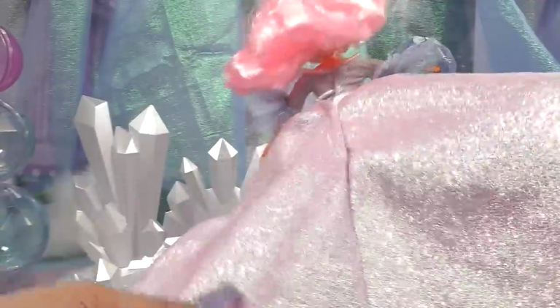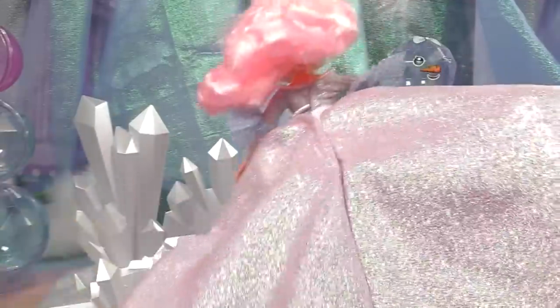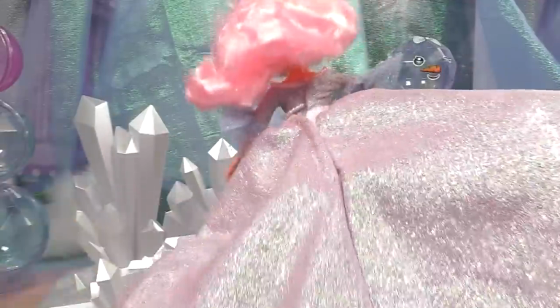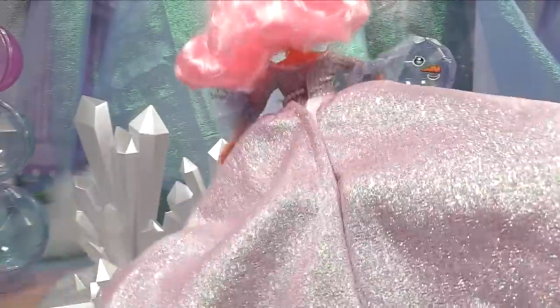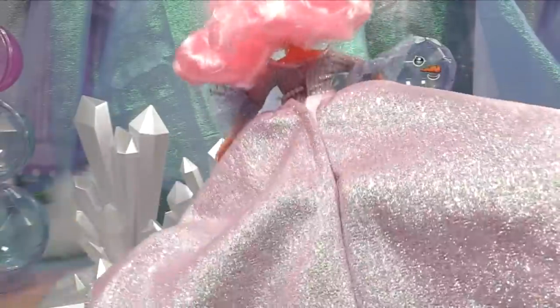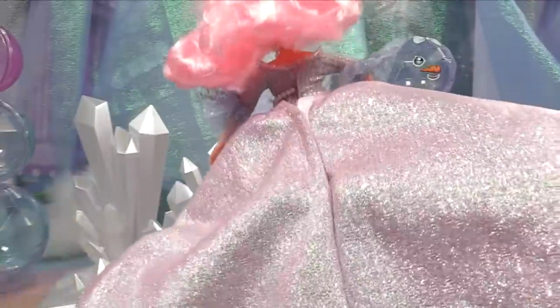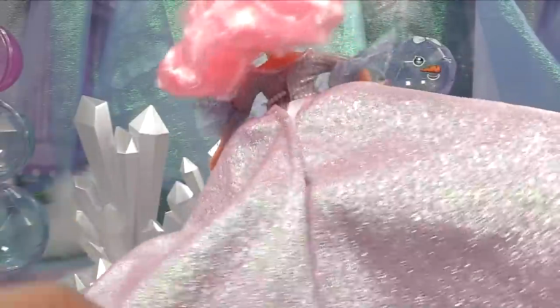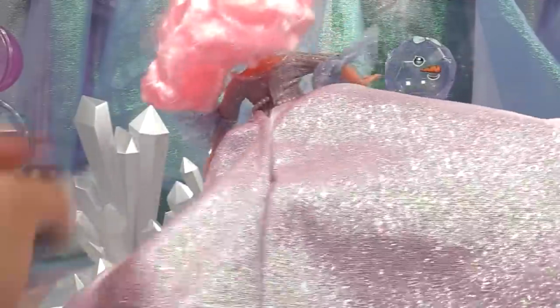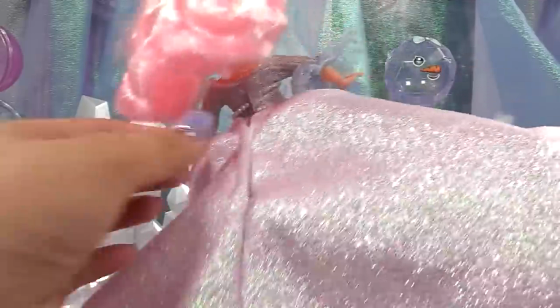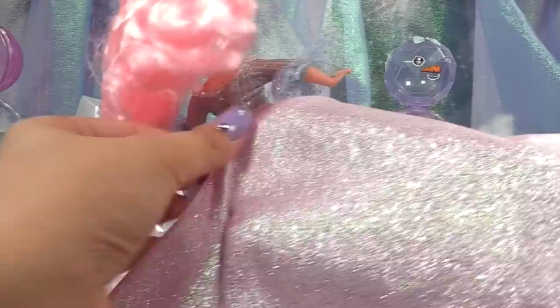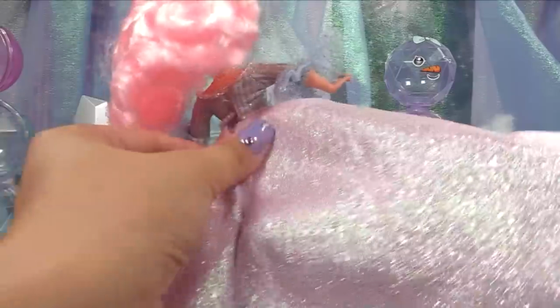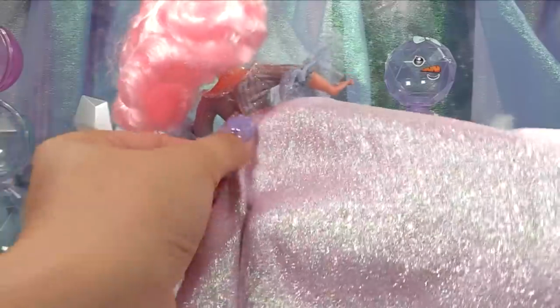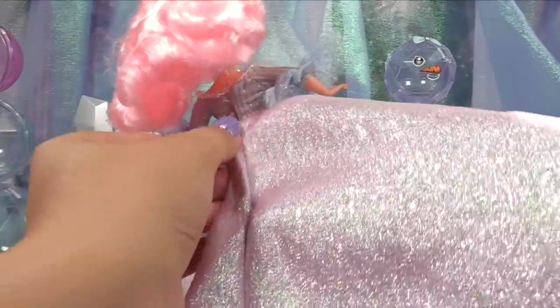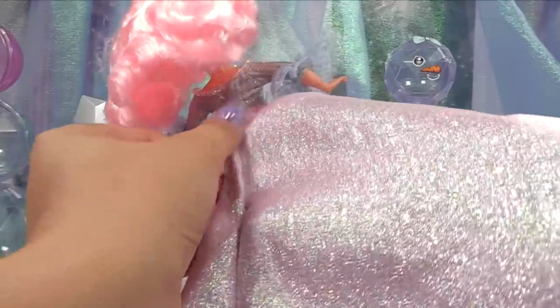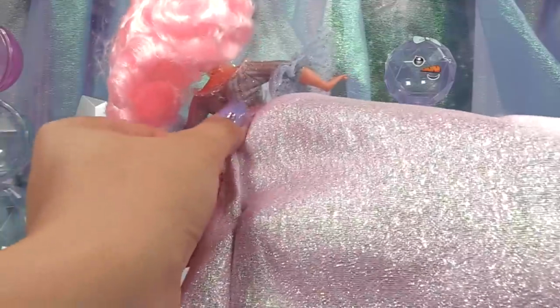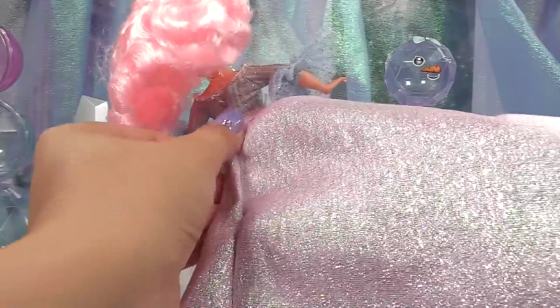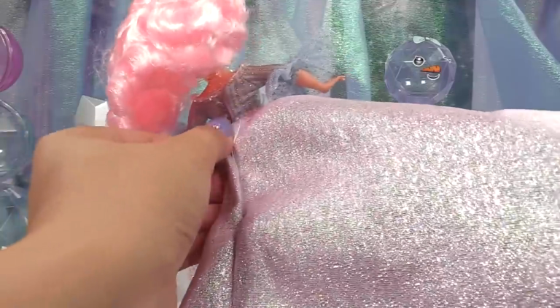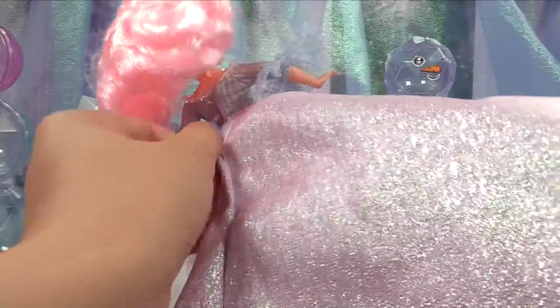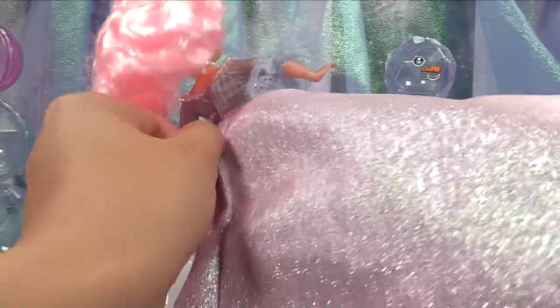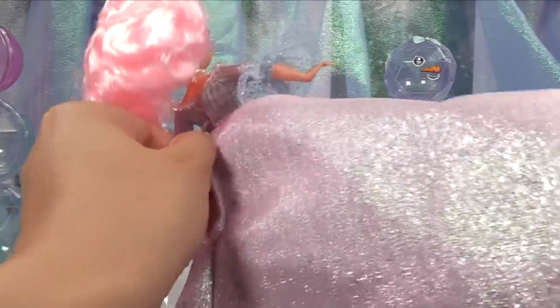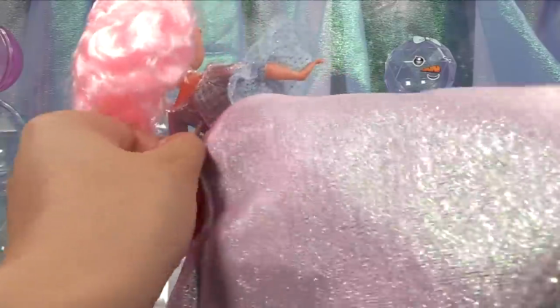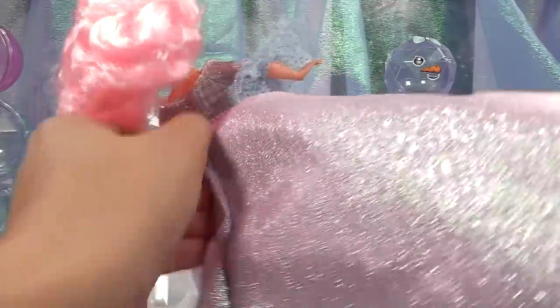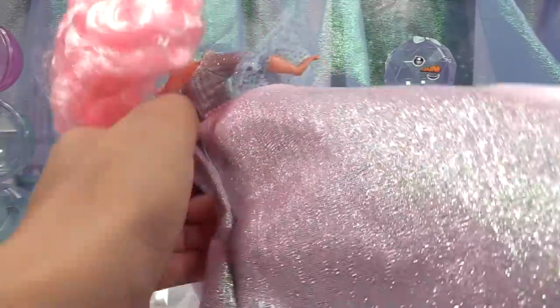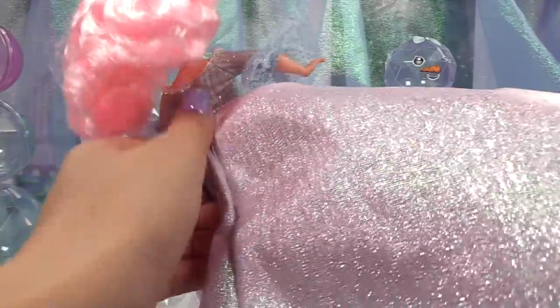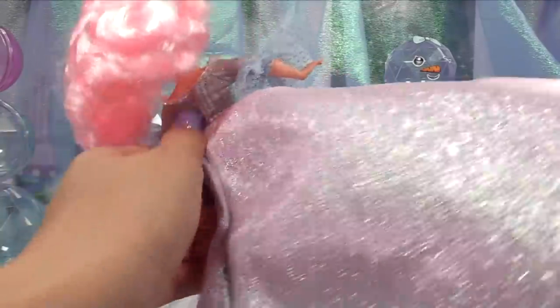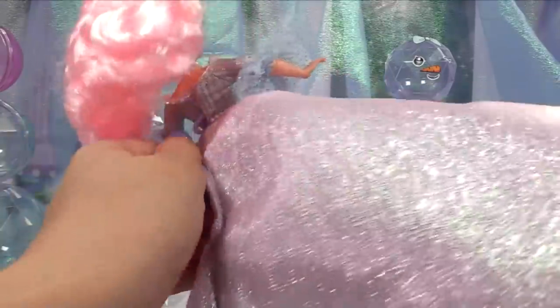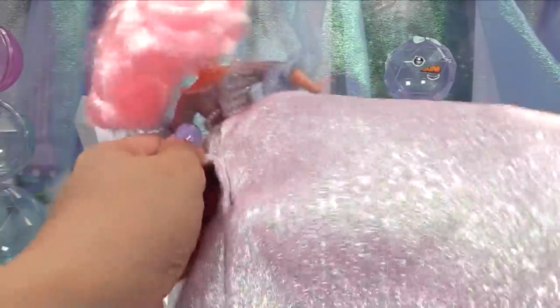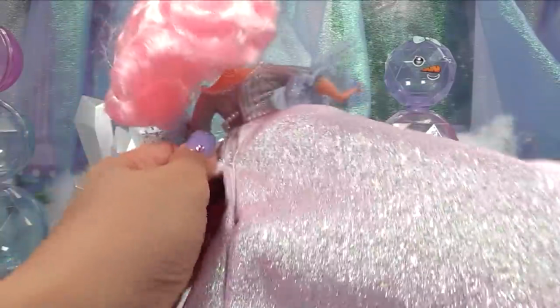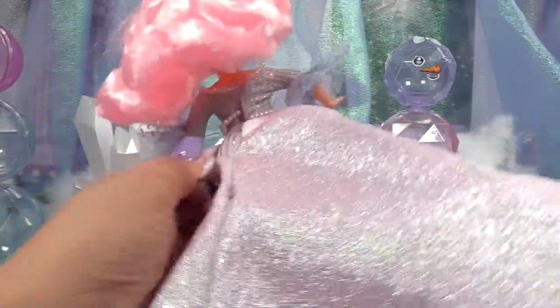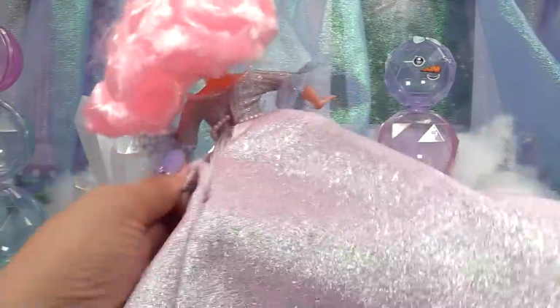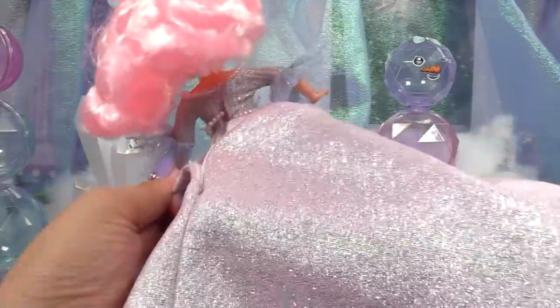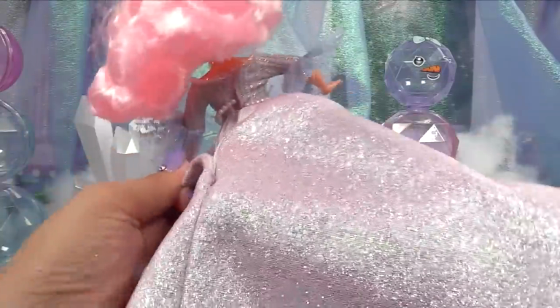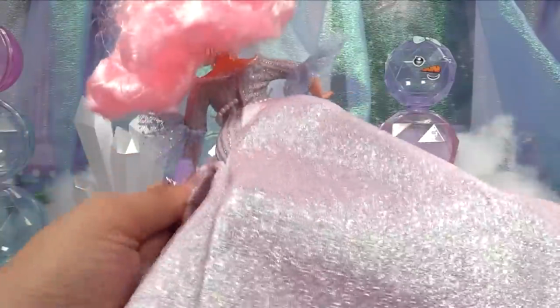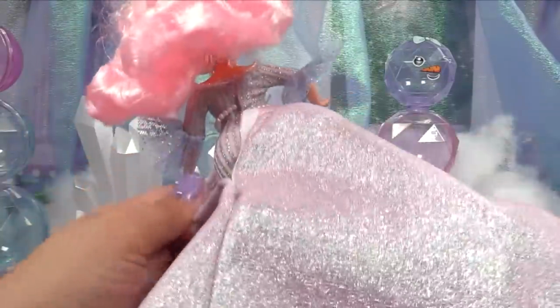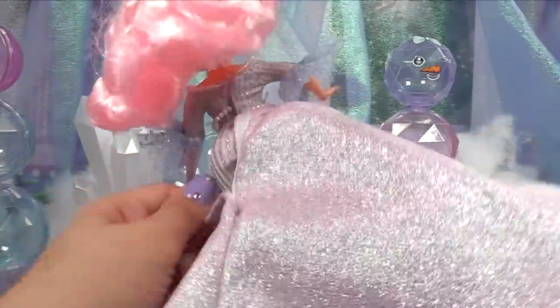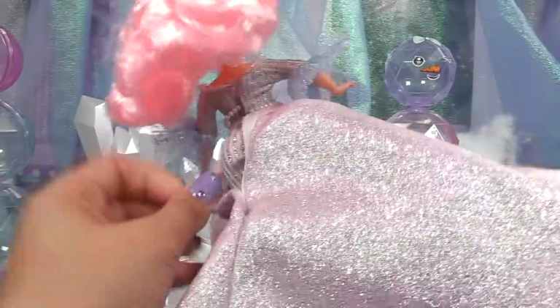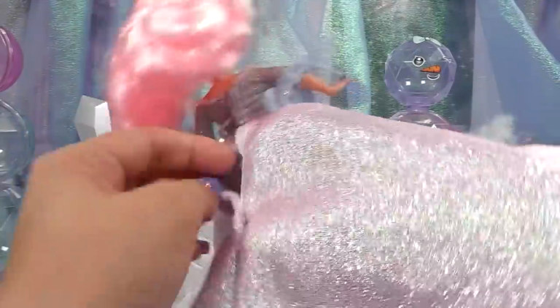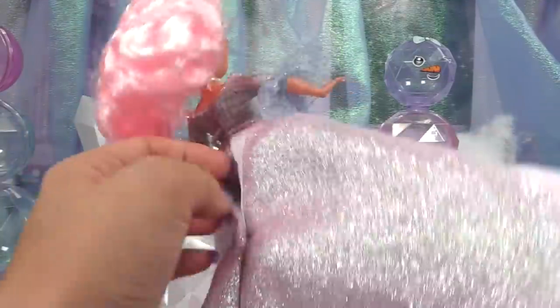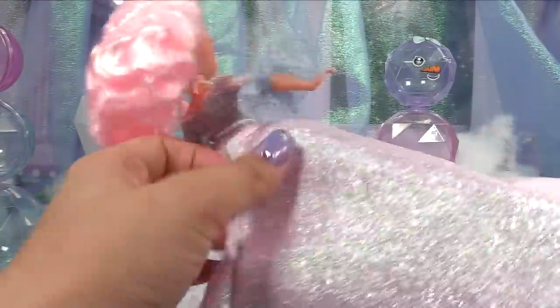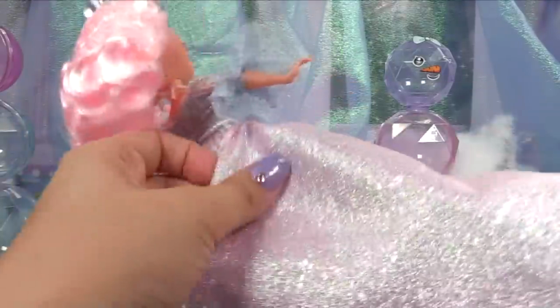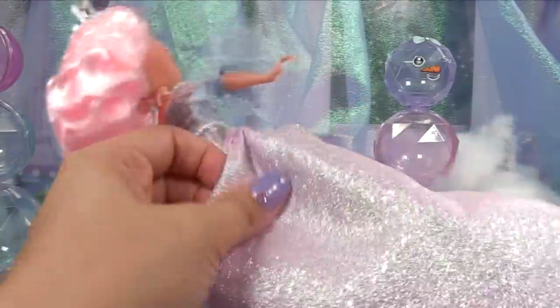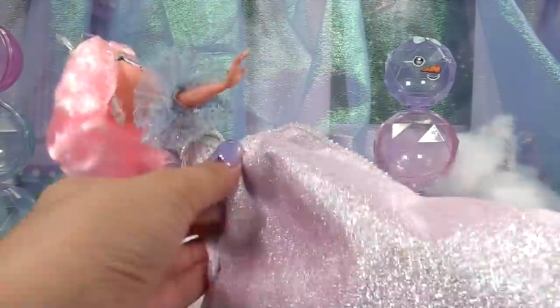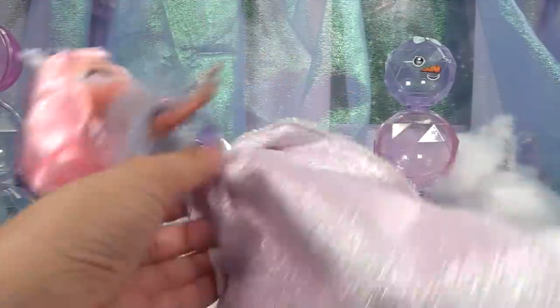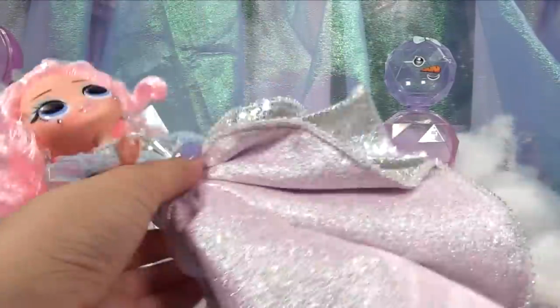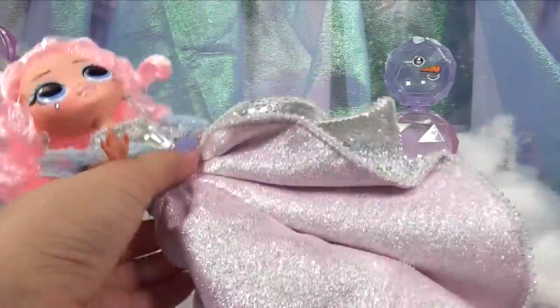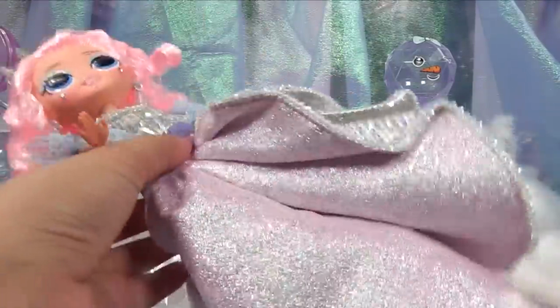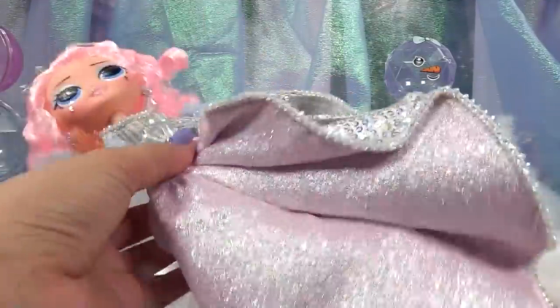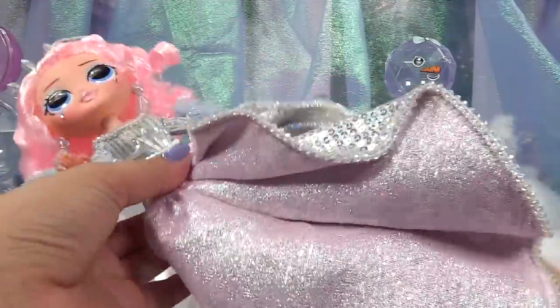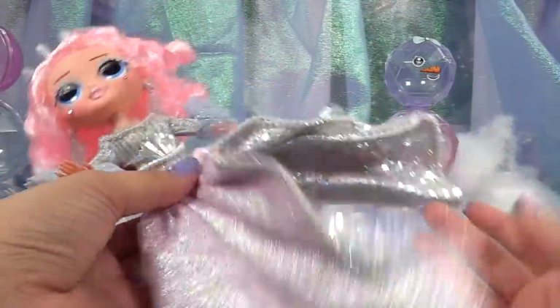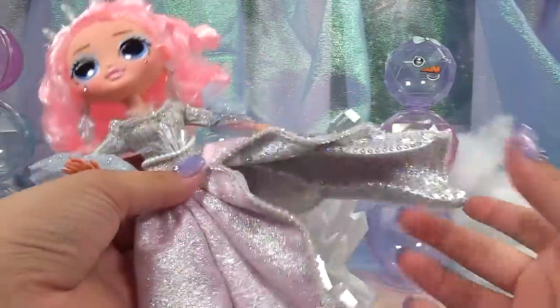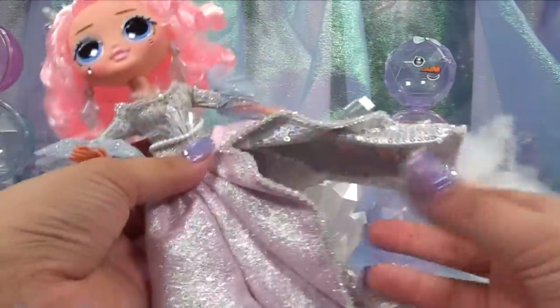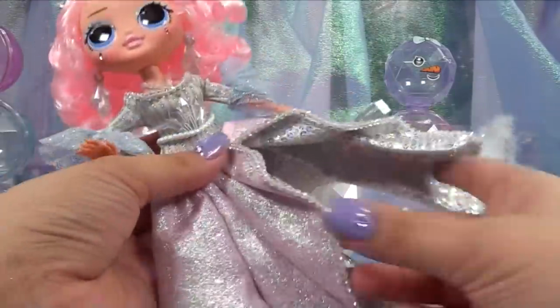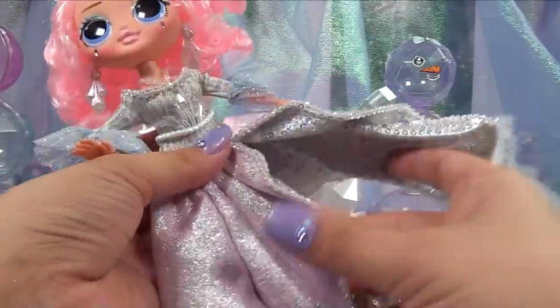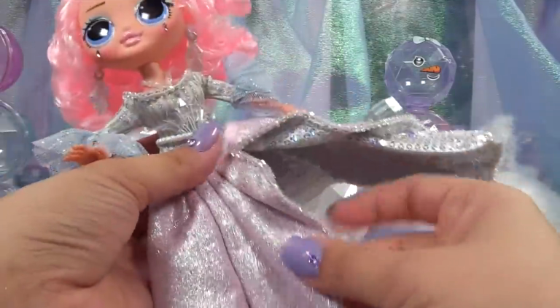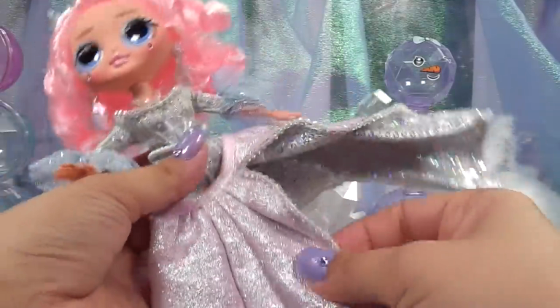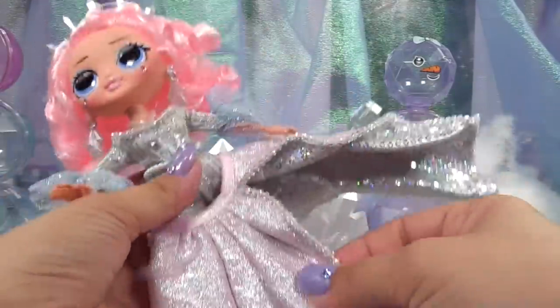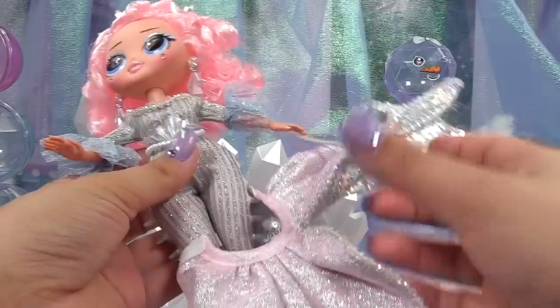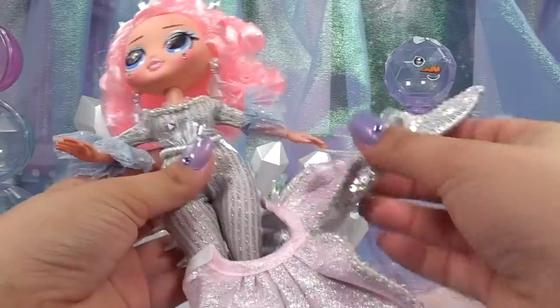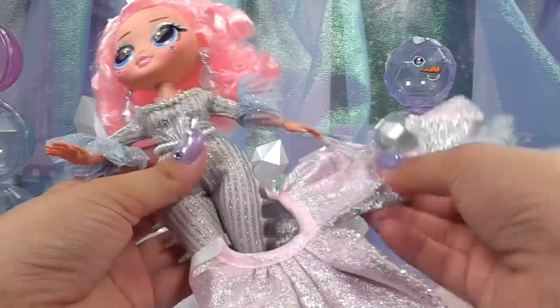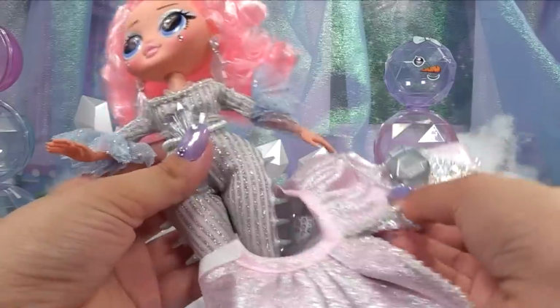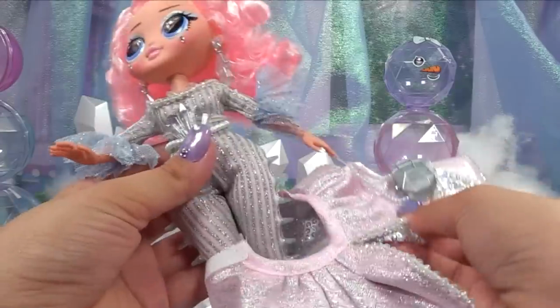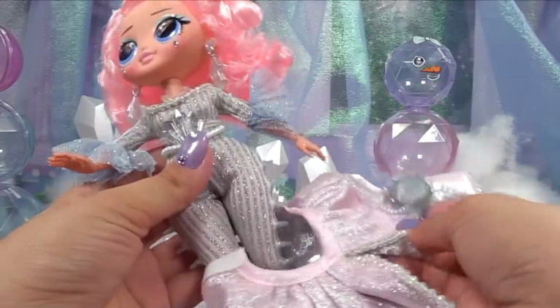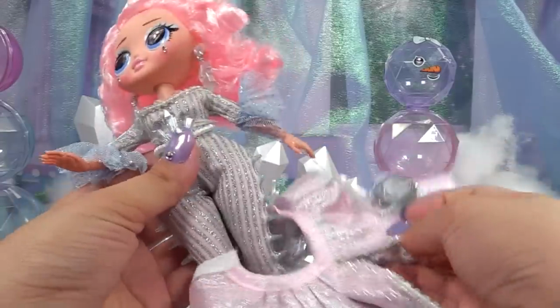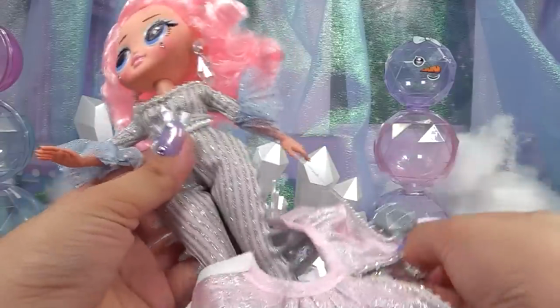She does have a huge light pink skirt and this is detachable, so let's take this part off and you guys can take a closer look at her outfit.